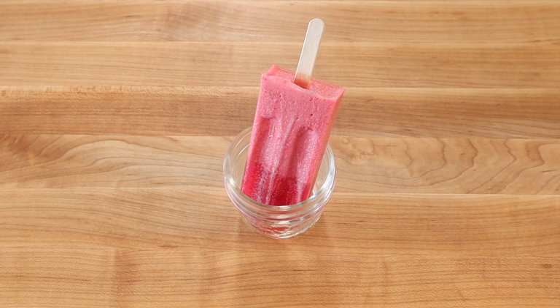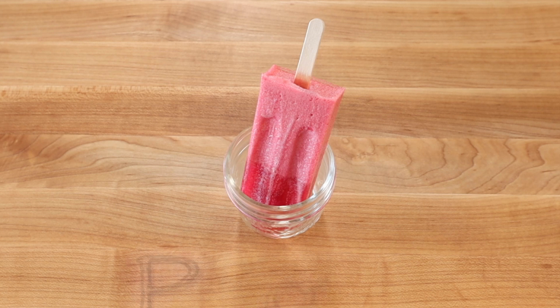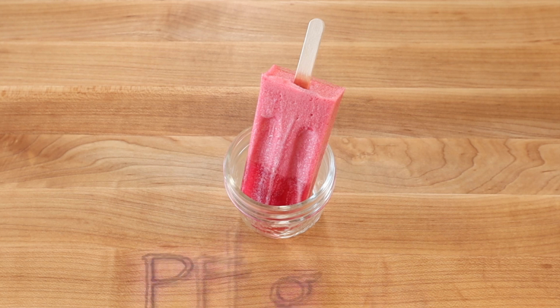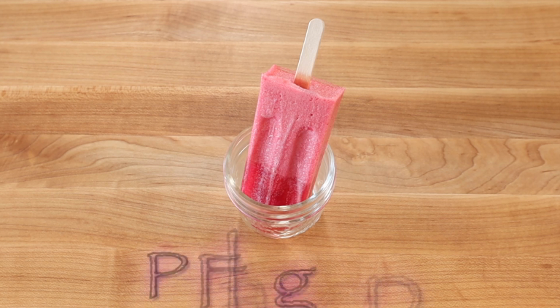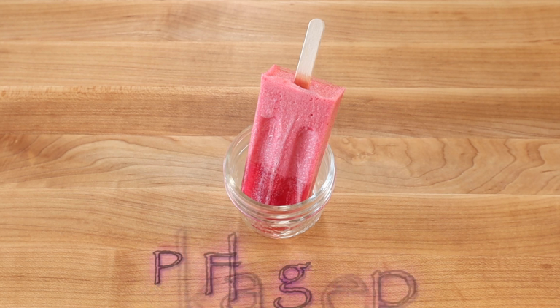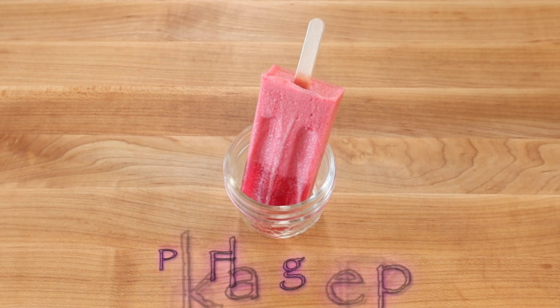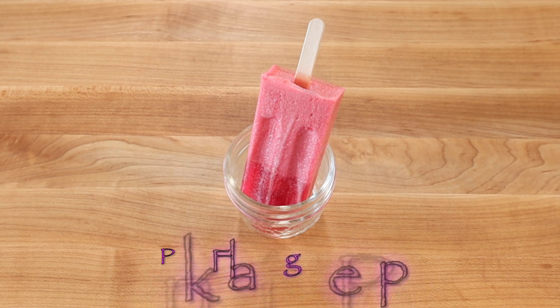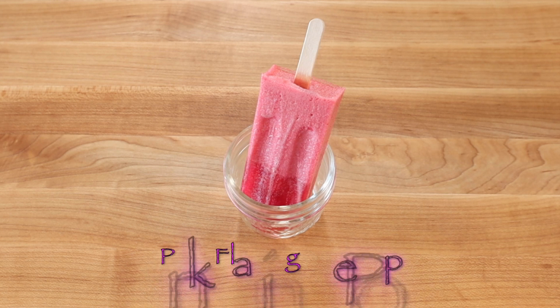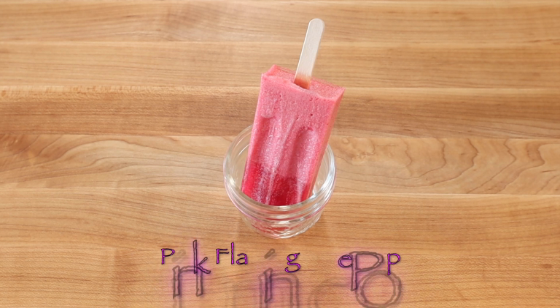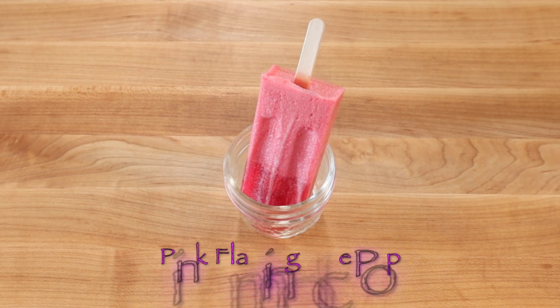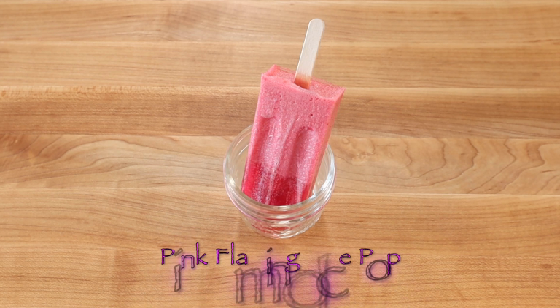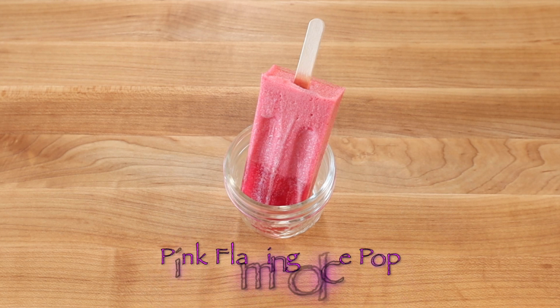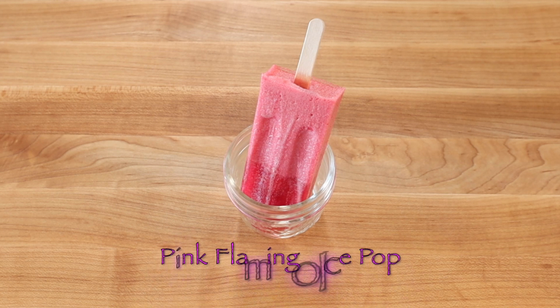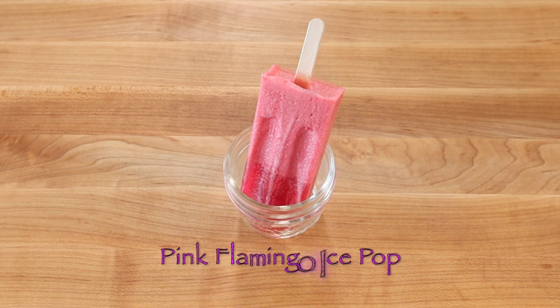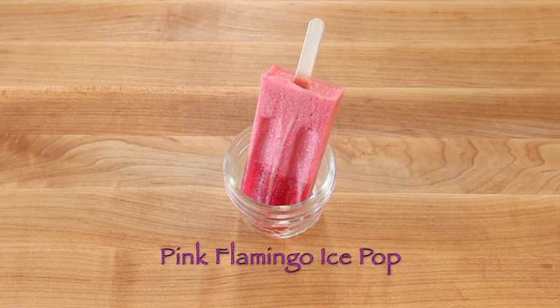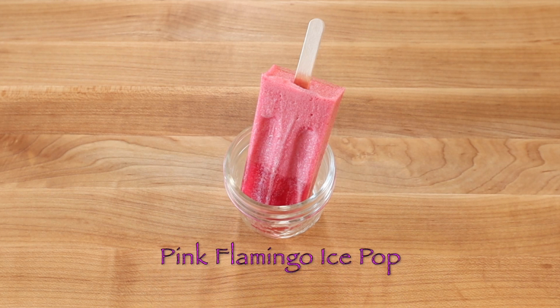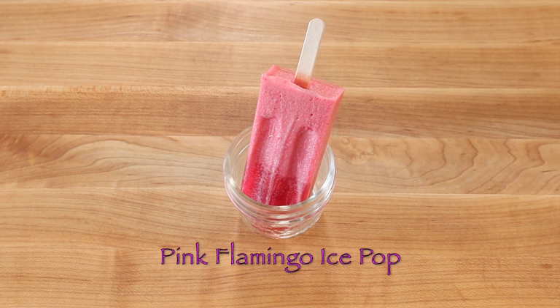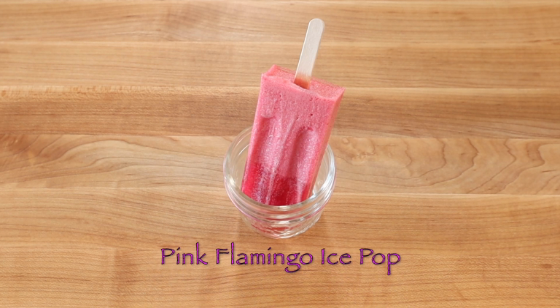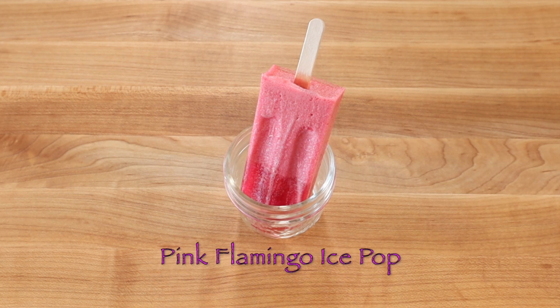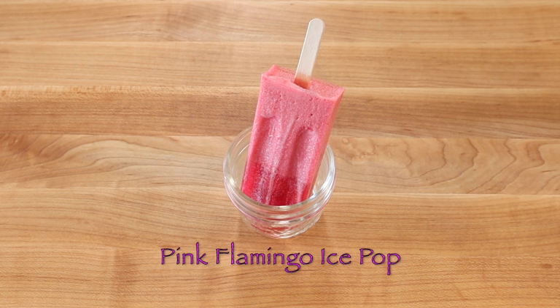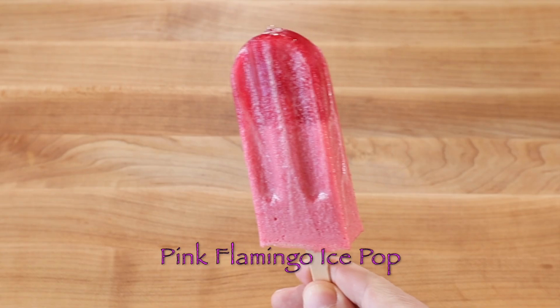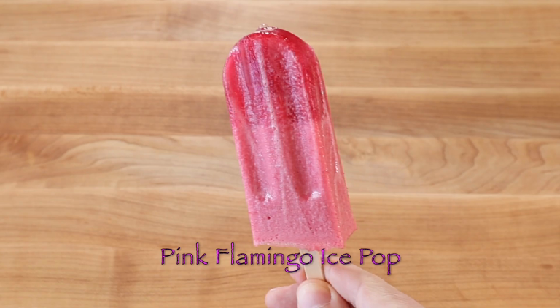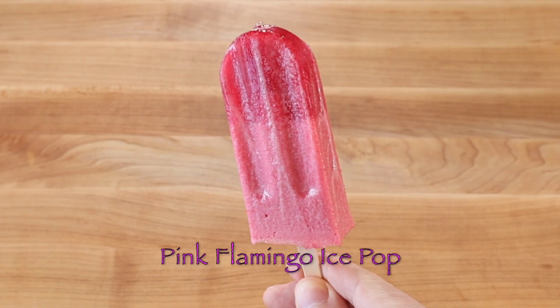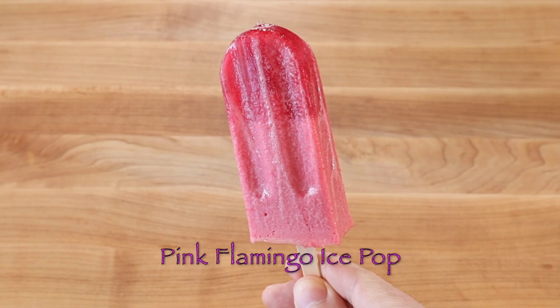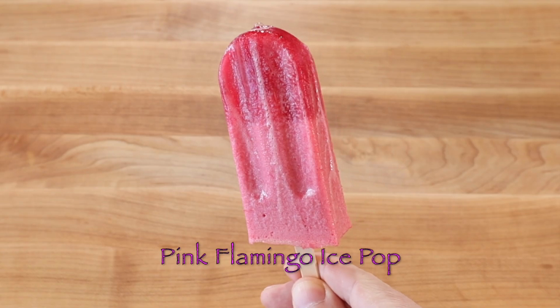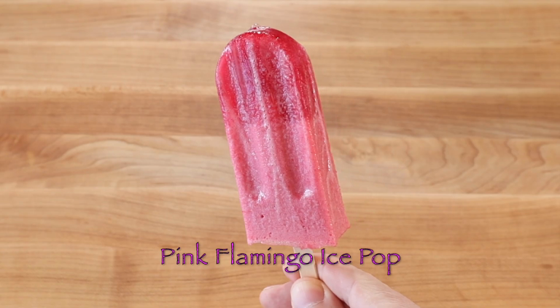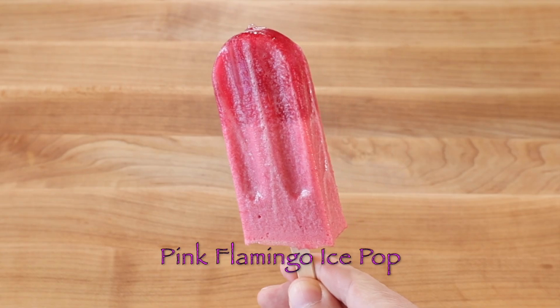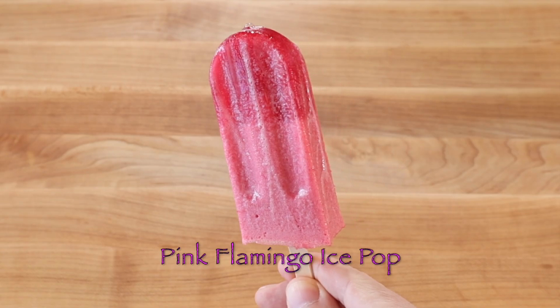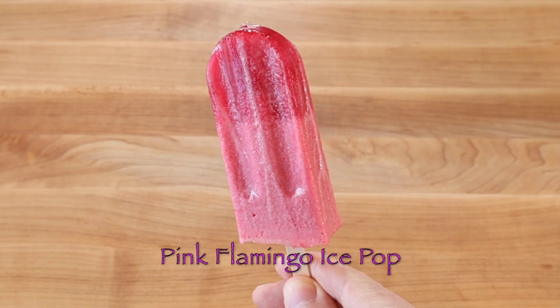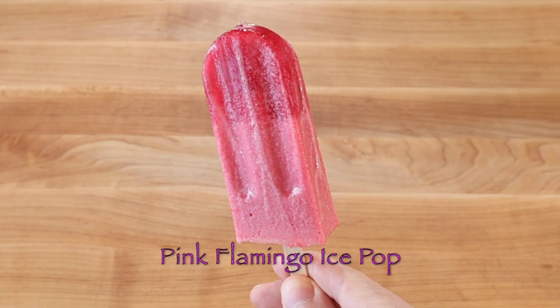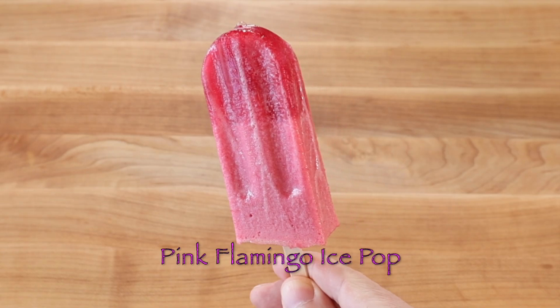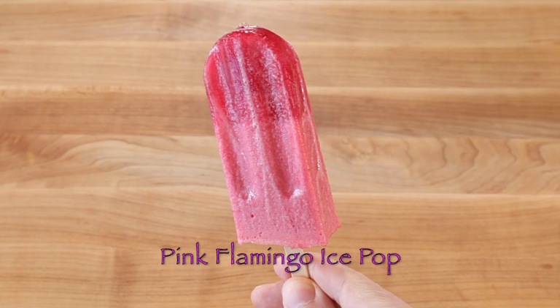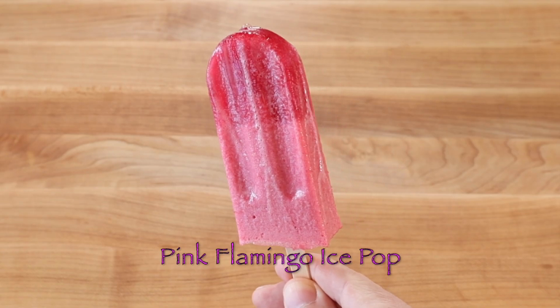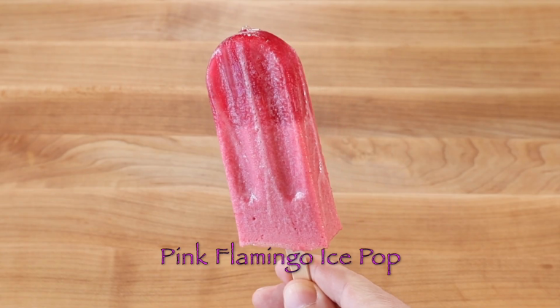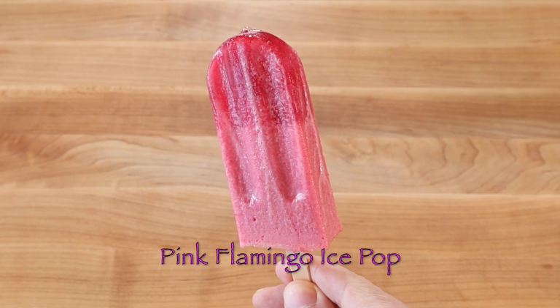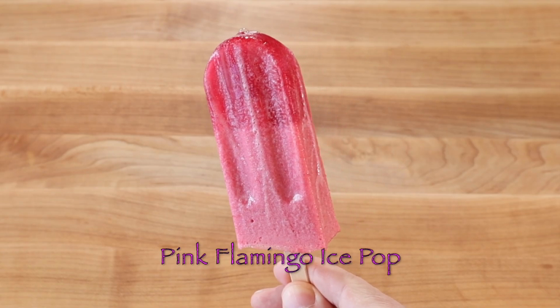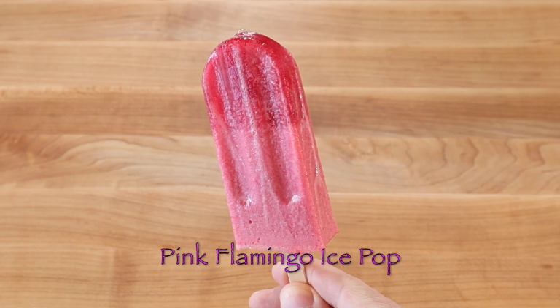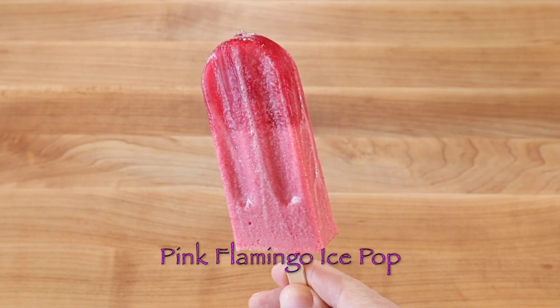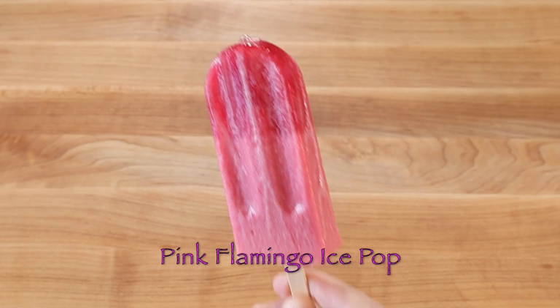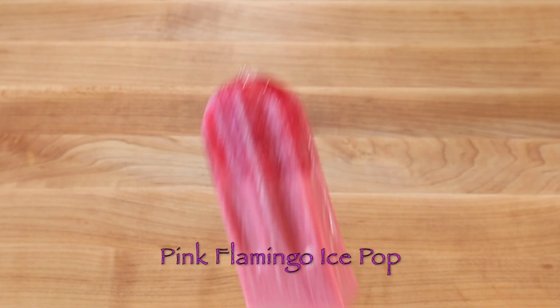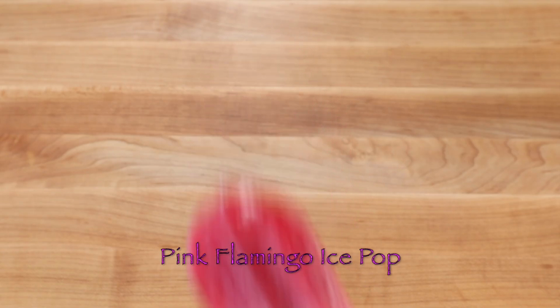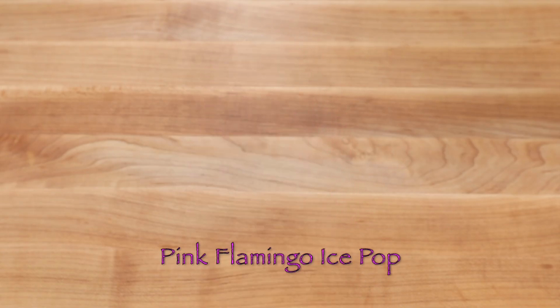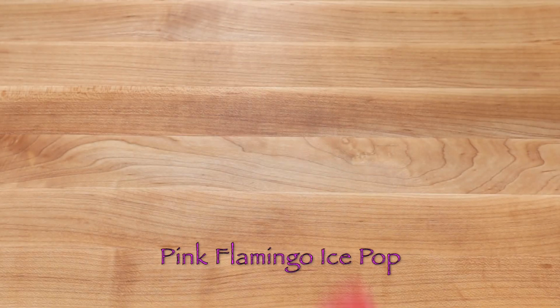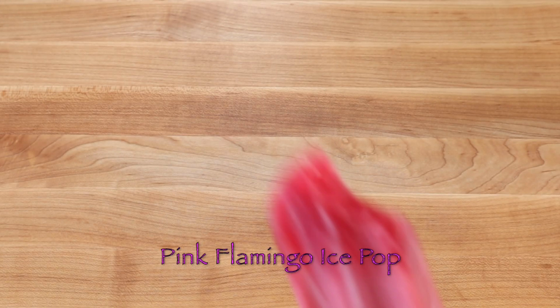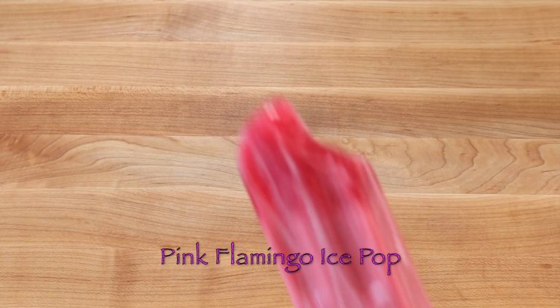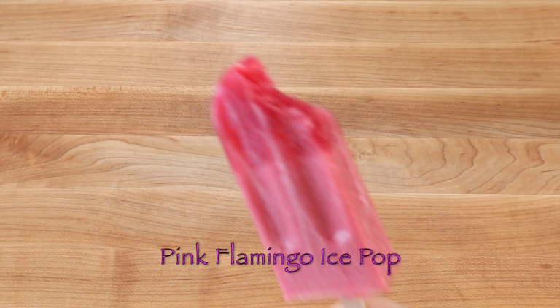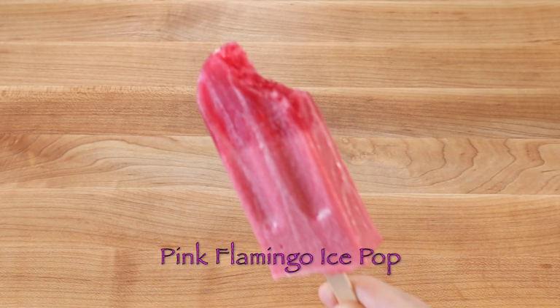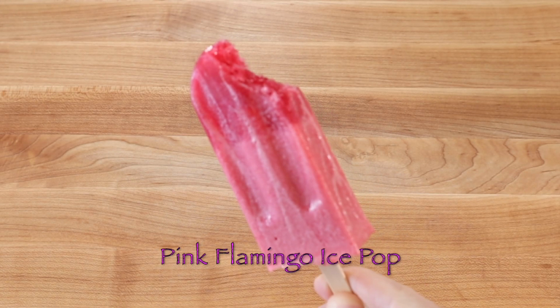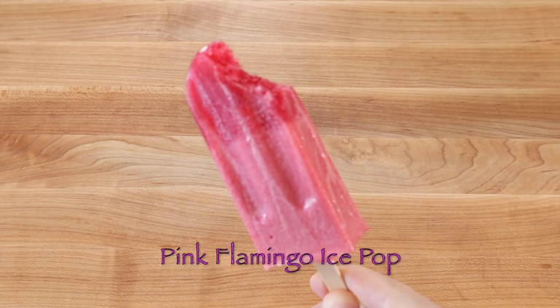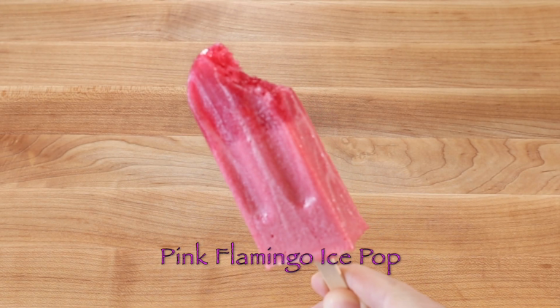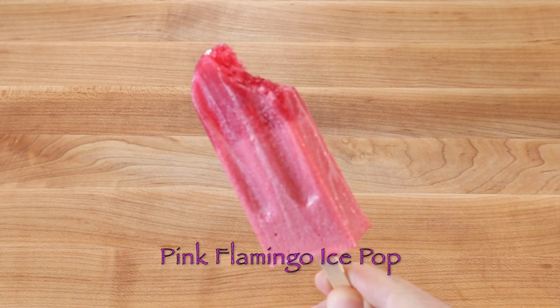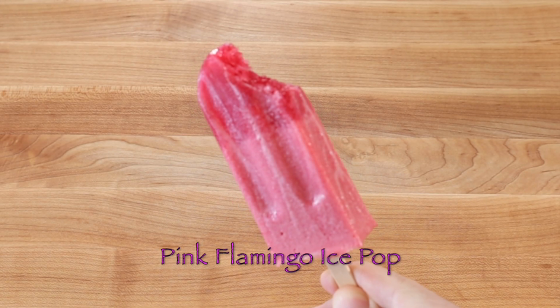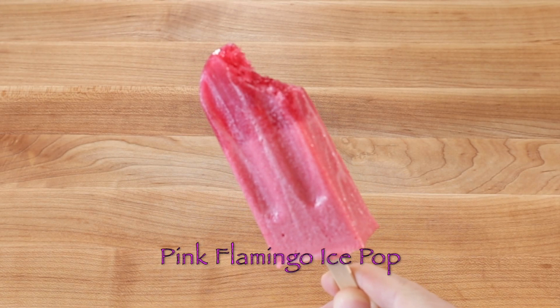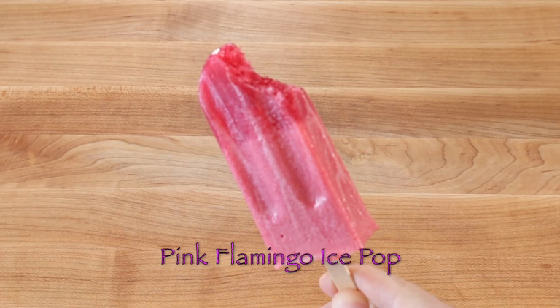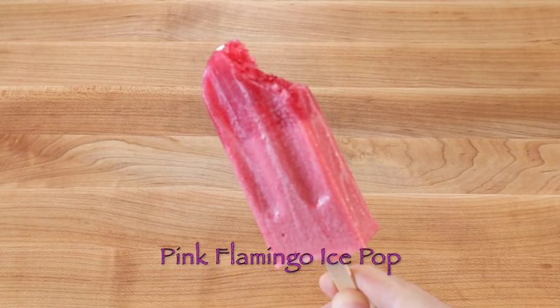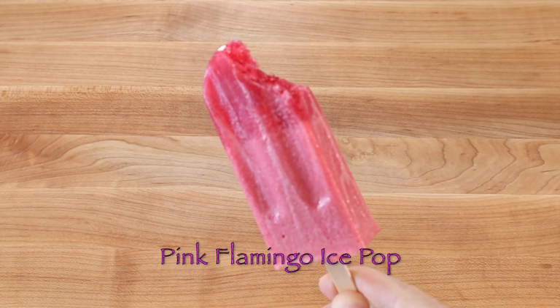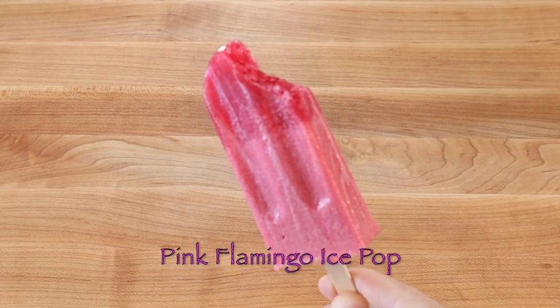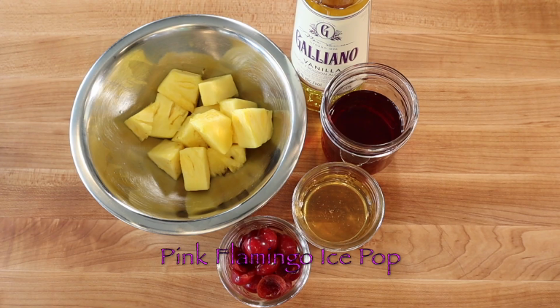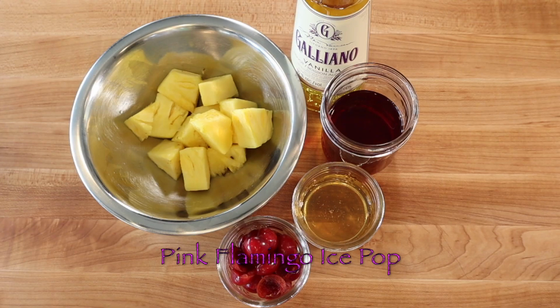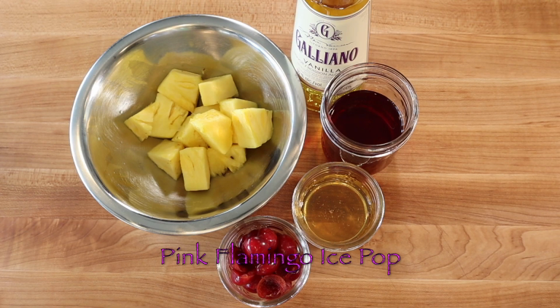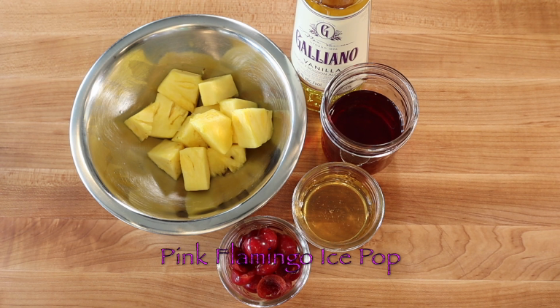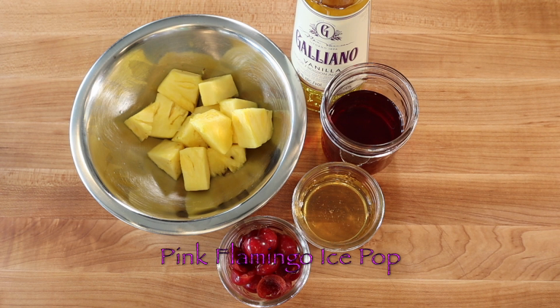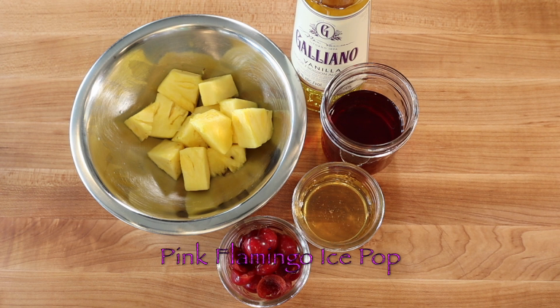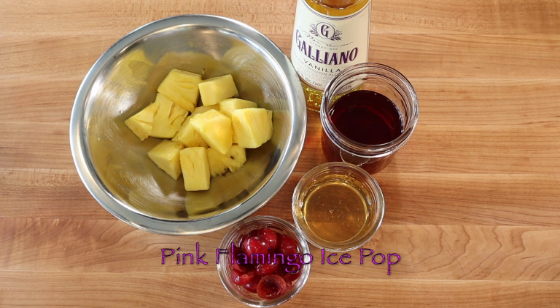Fresh pineapple, cherries, hibiscus tea, honey, and galliano liqueur are blended and molded into a refreshing frozen cocktail pop.